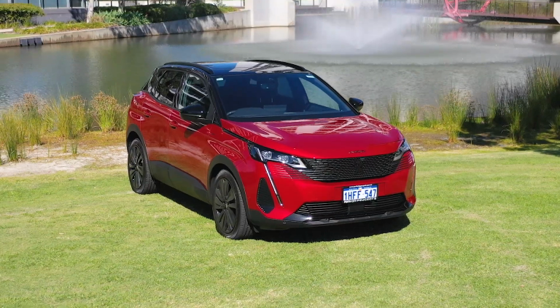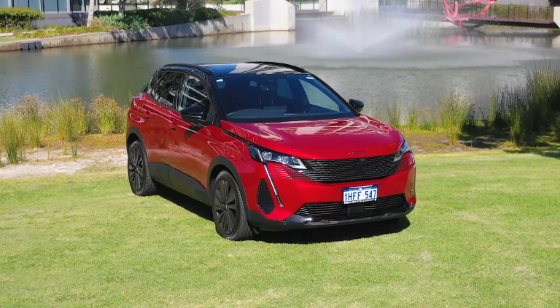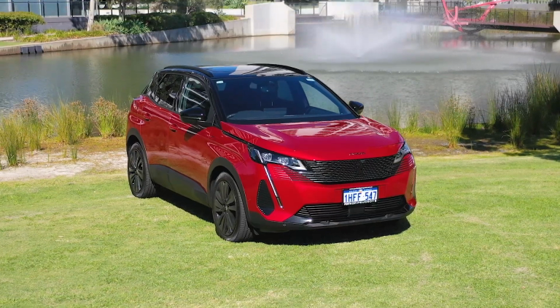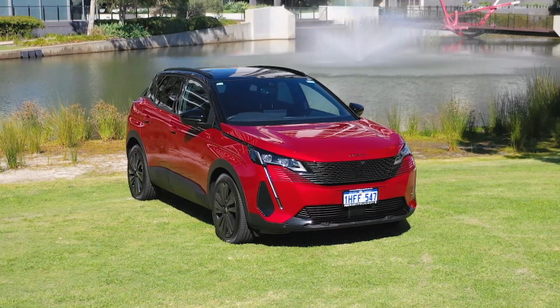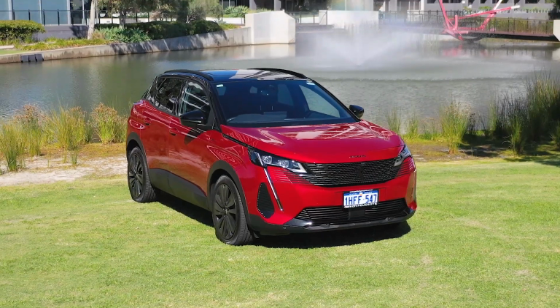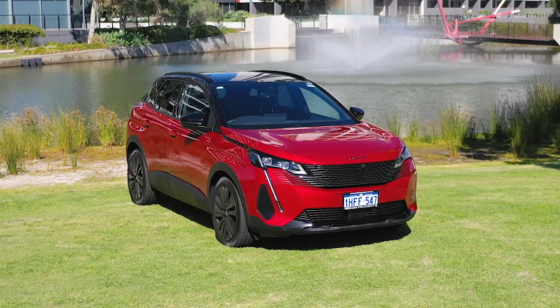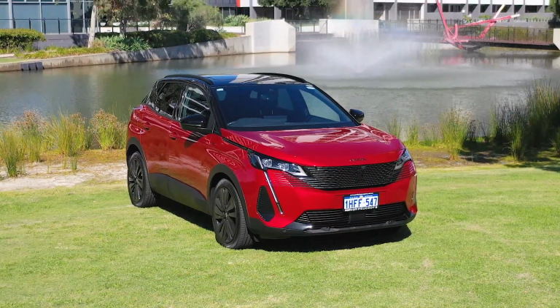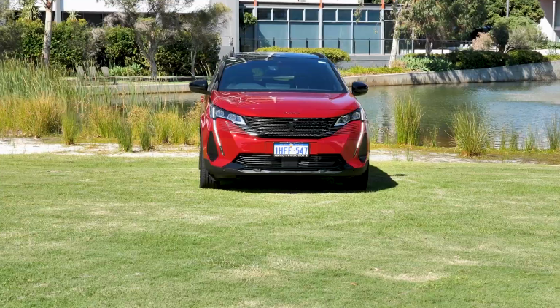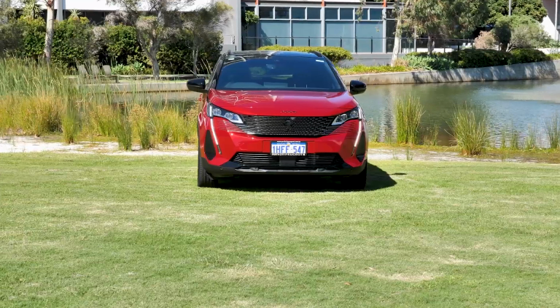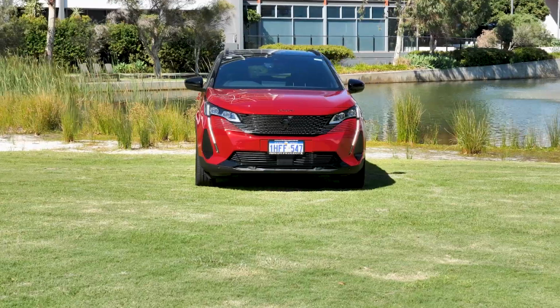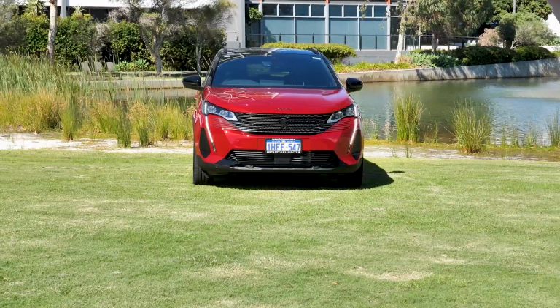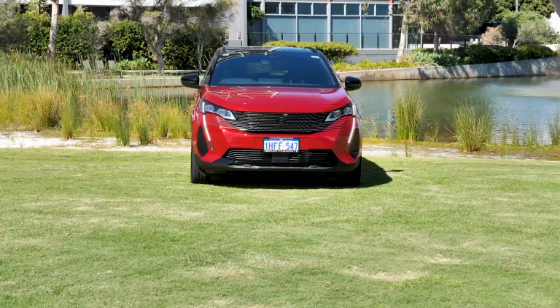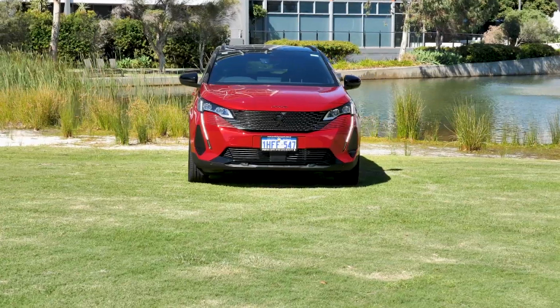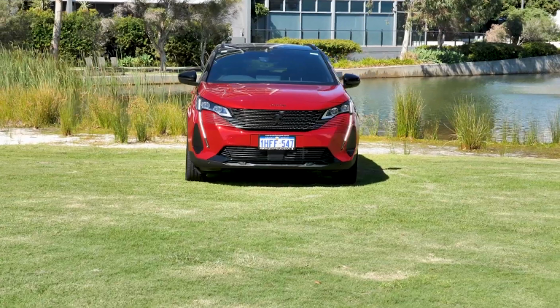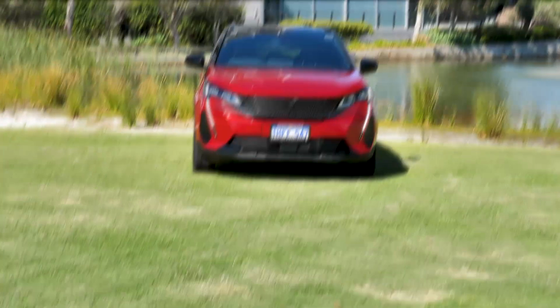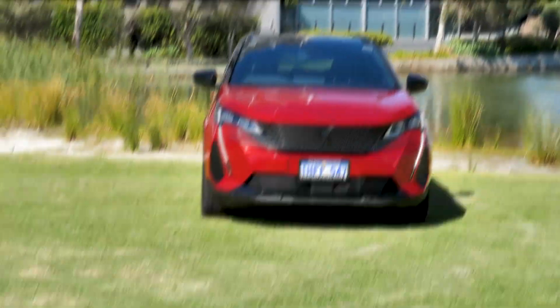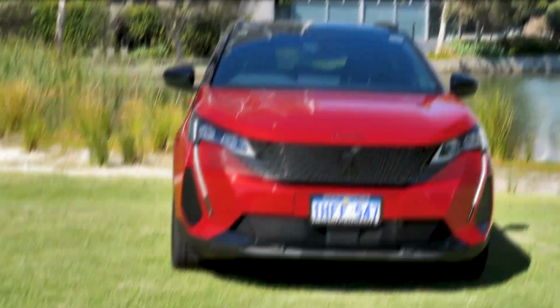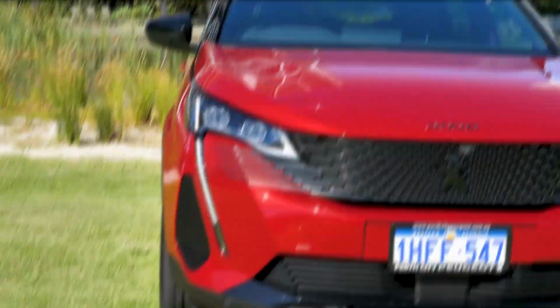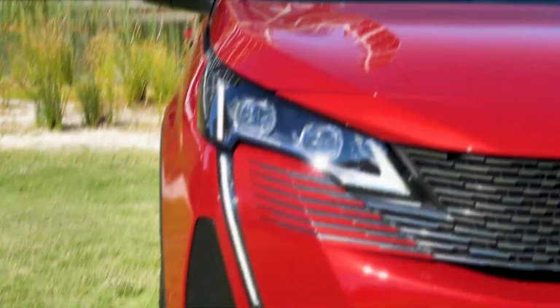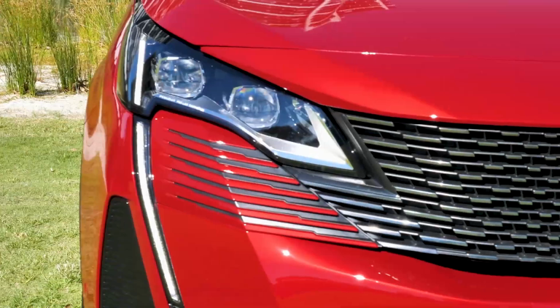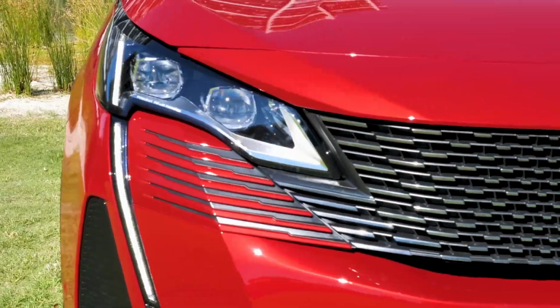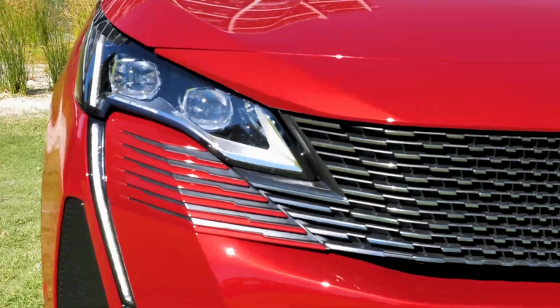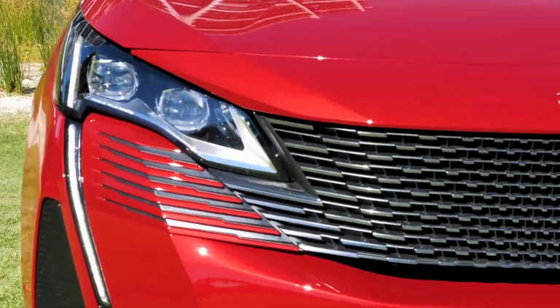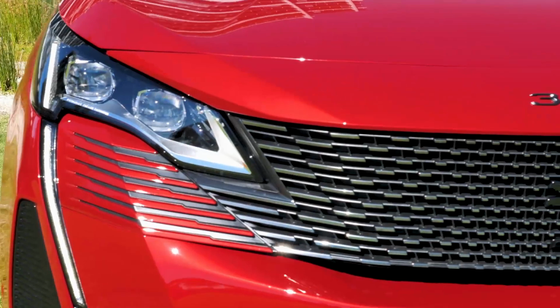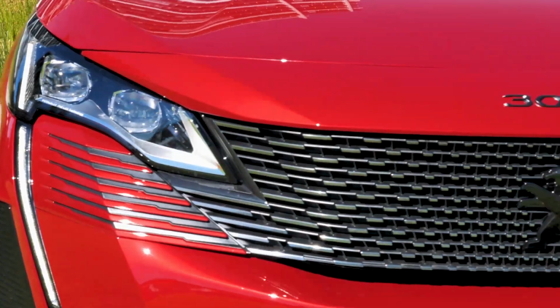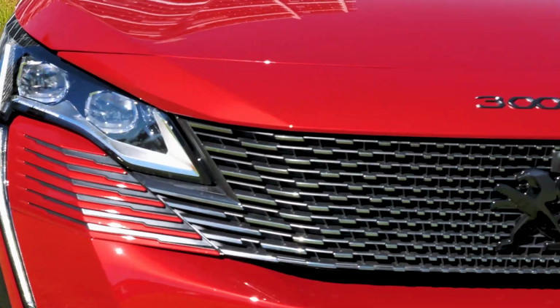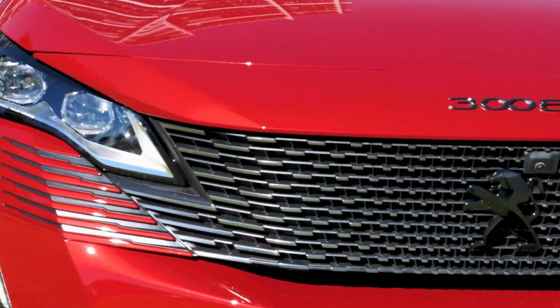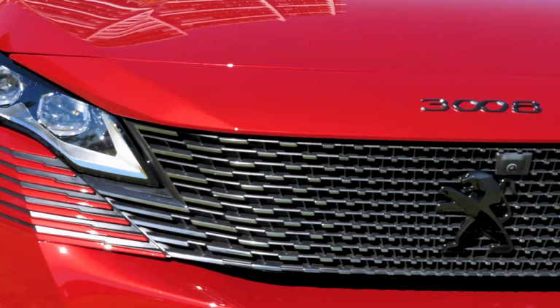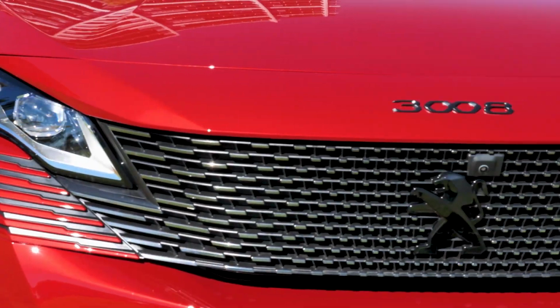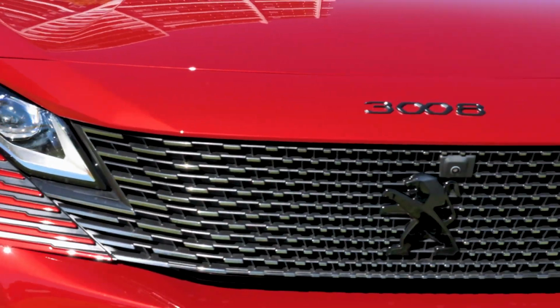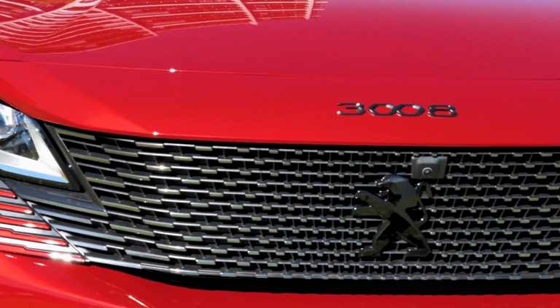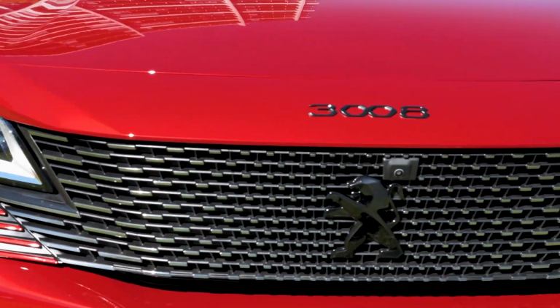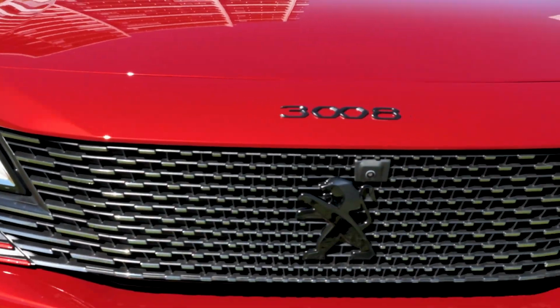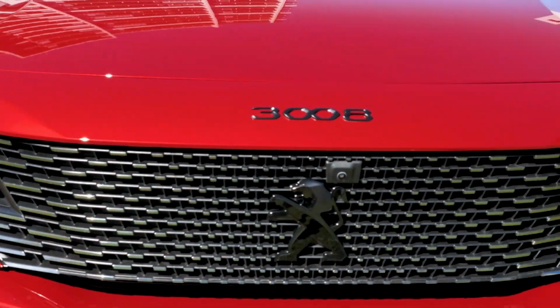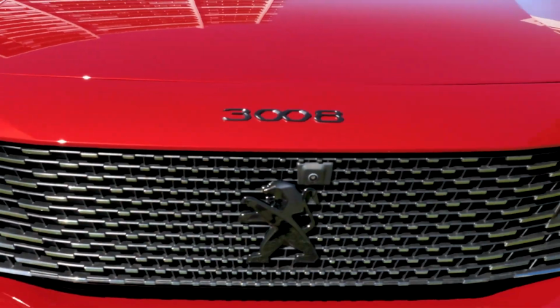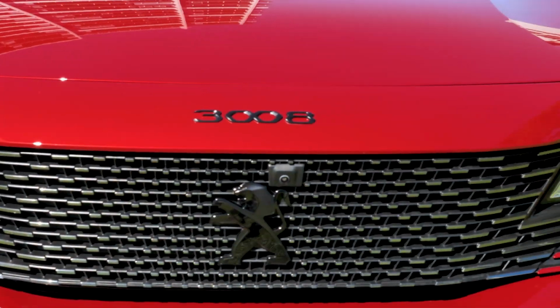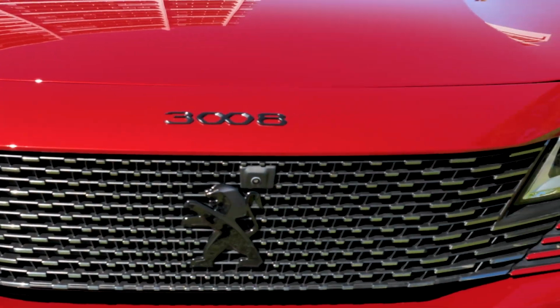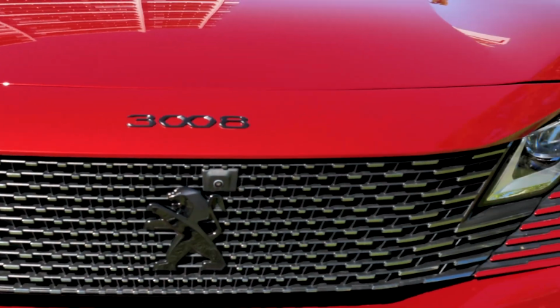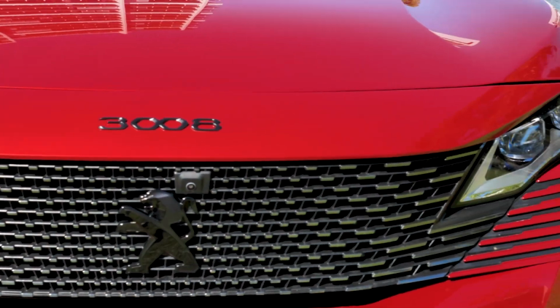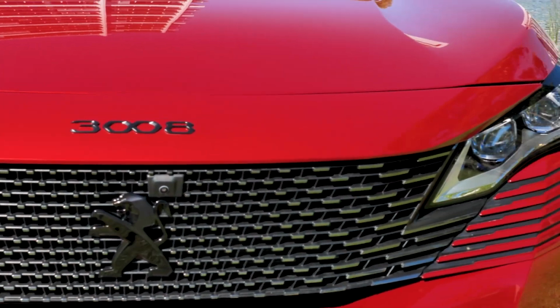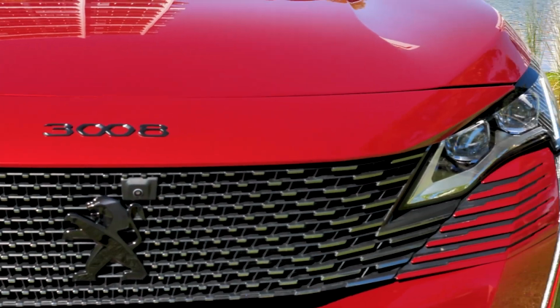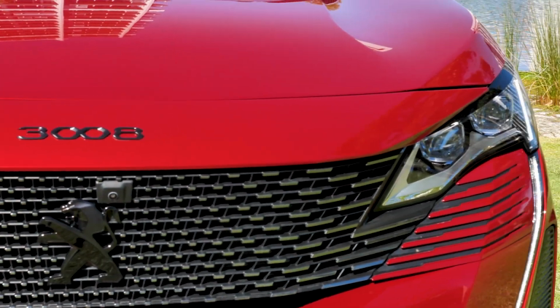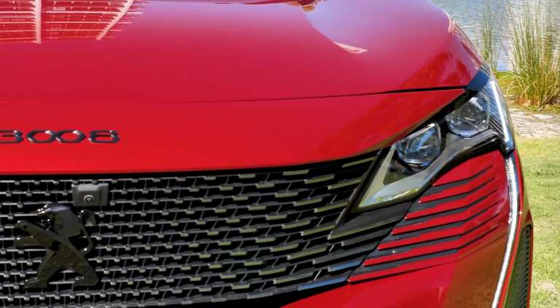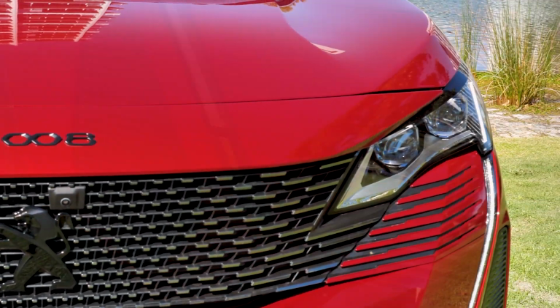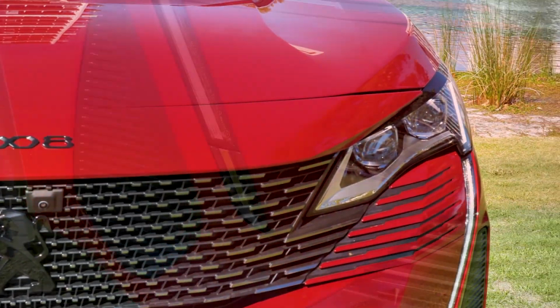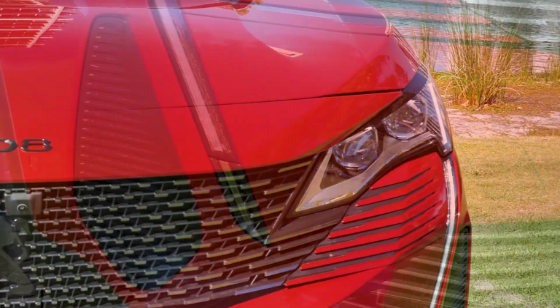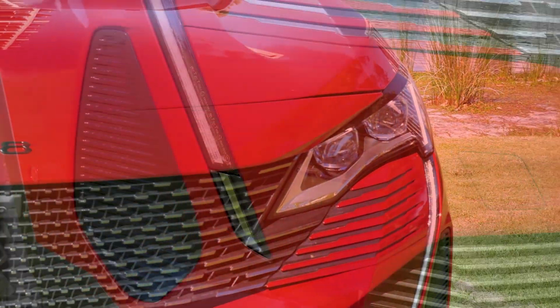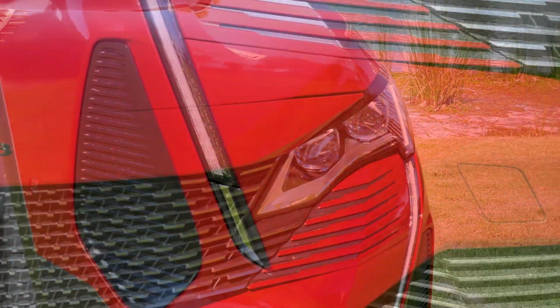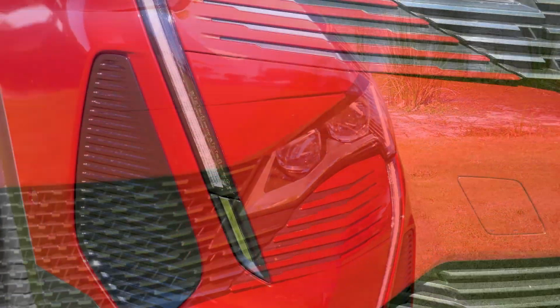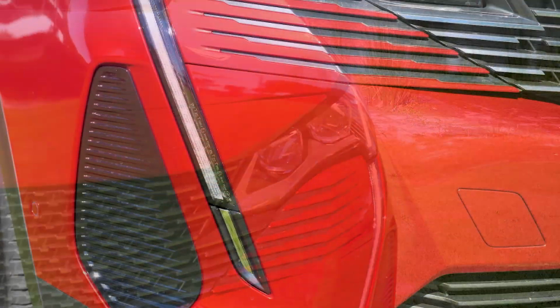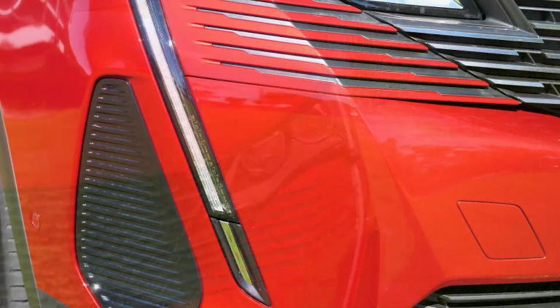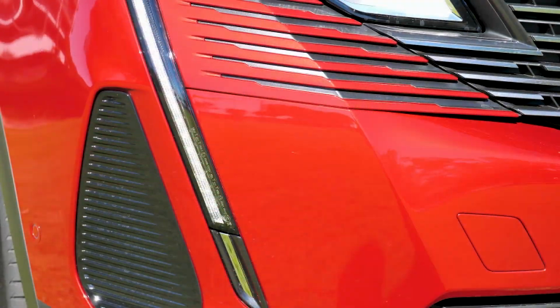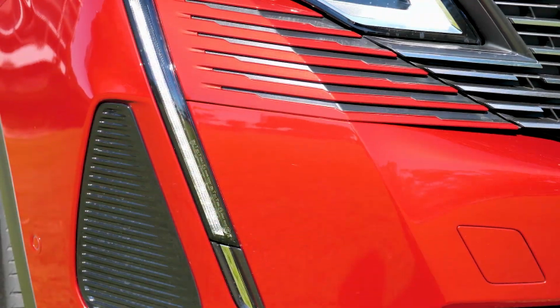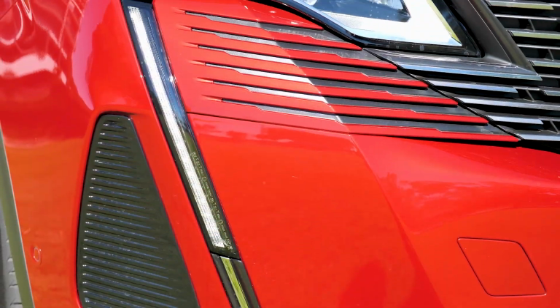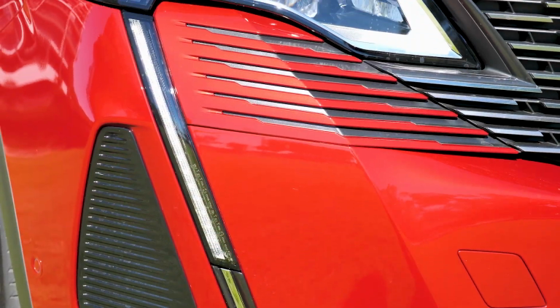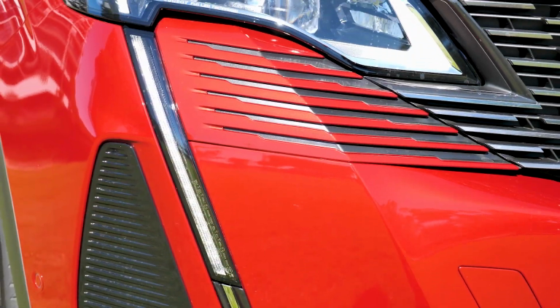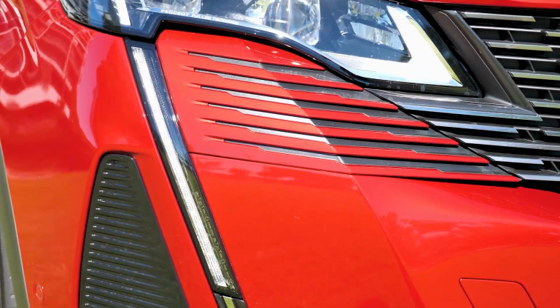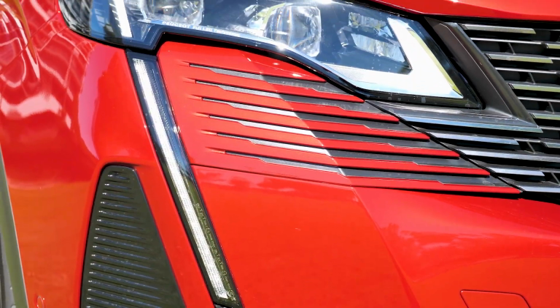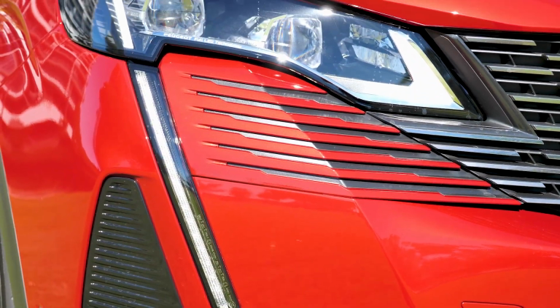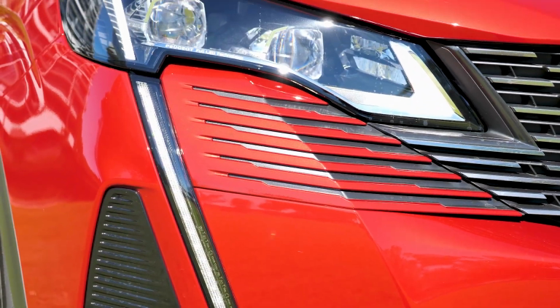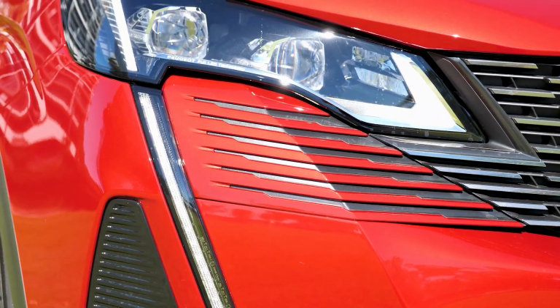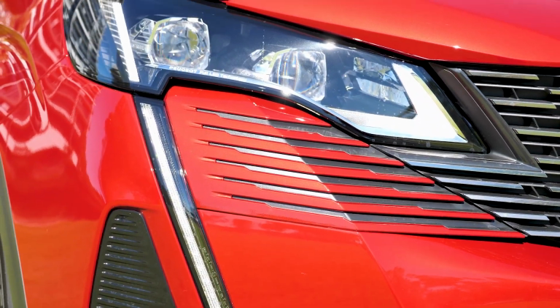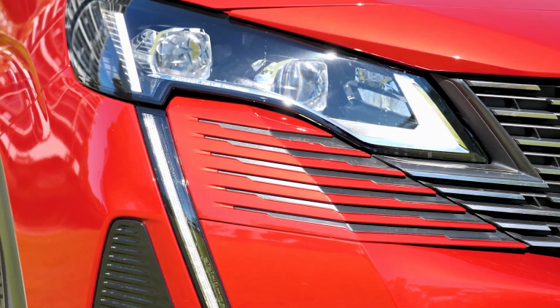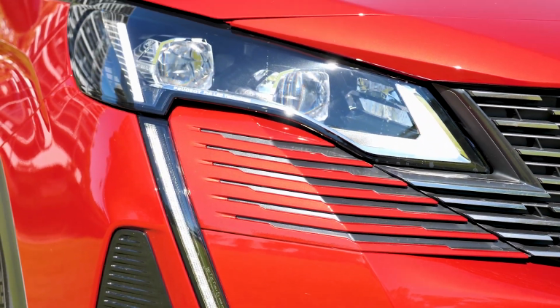As you can see in this front grille, they've changed it so that it completely flows out the front of the car. You've got it coming out onto the bumpers. It's big, it's bold, it's beautiful.